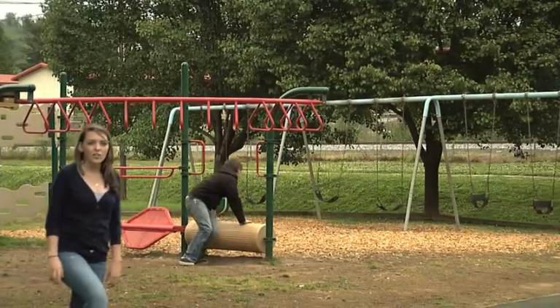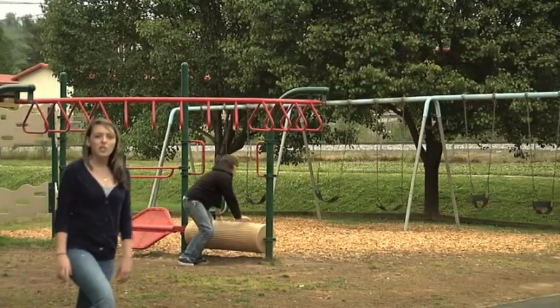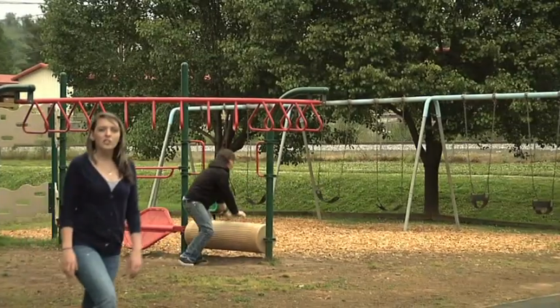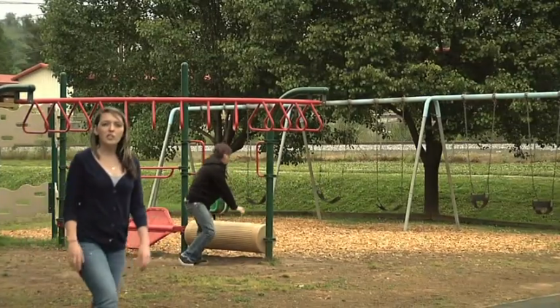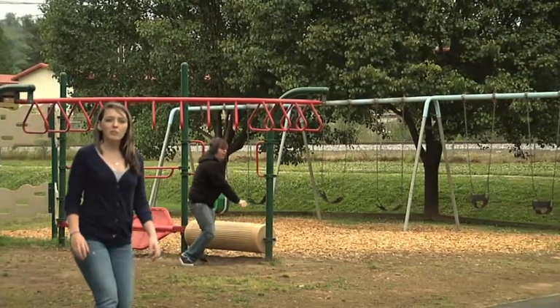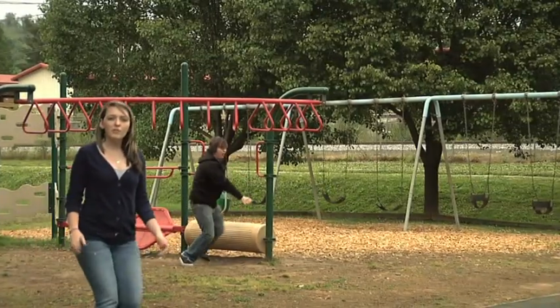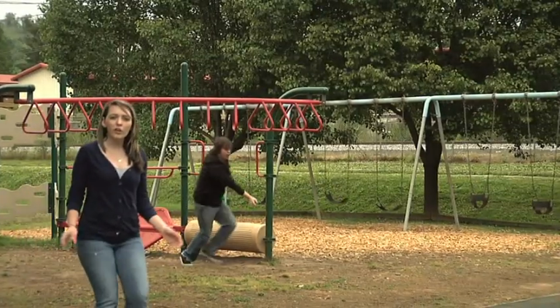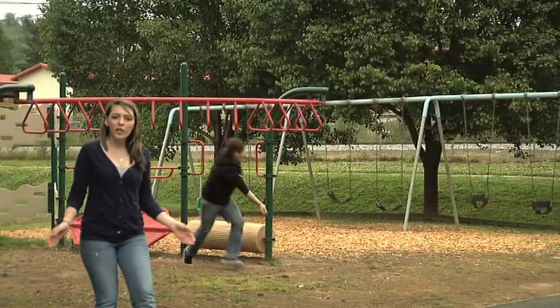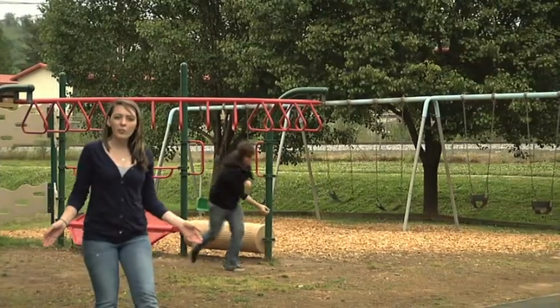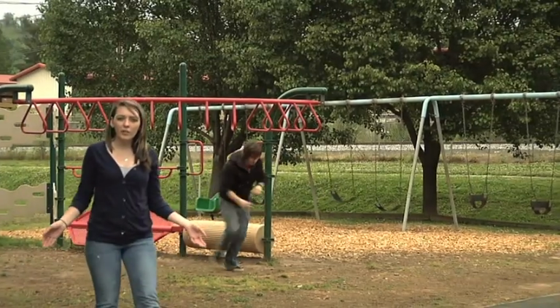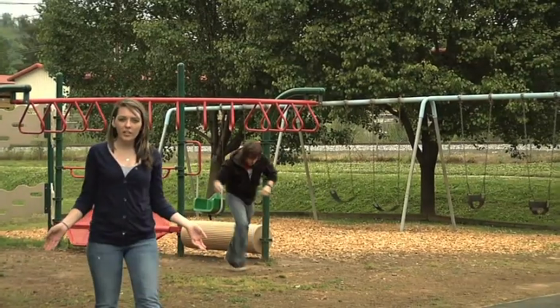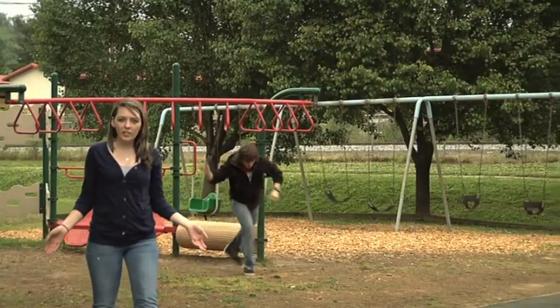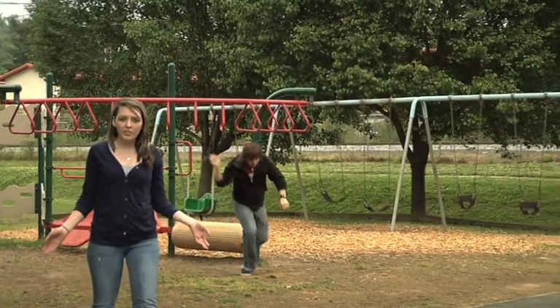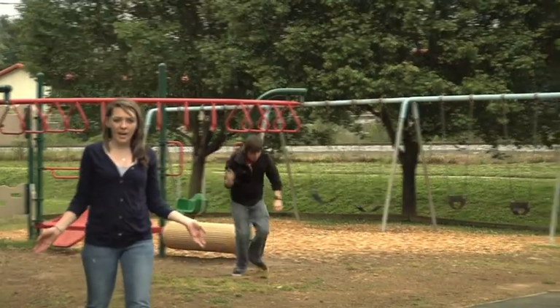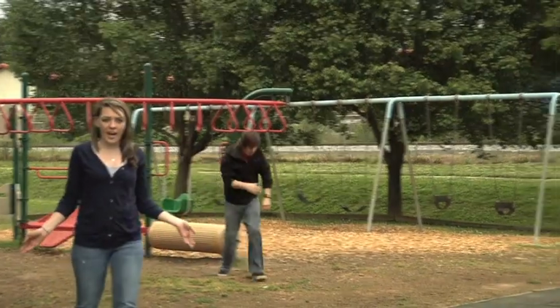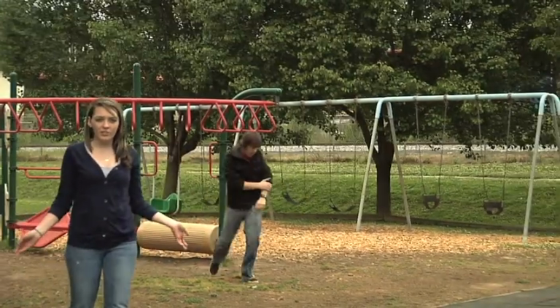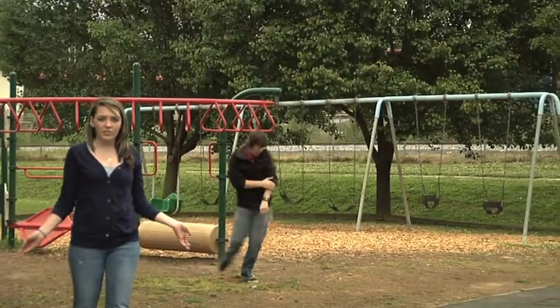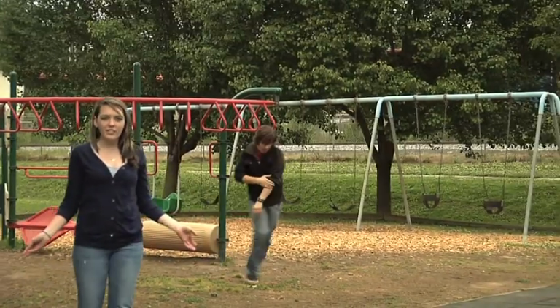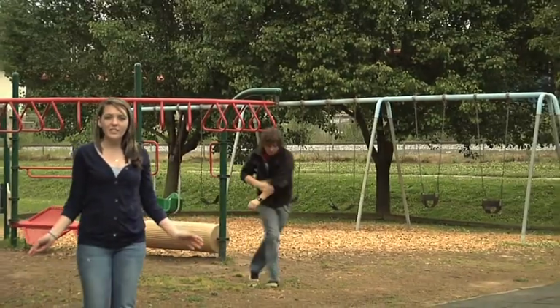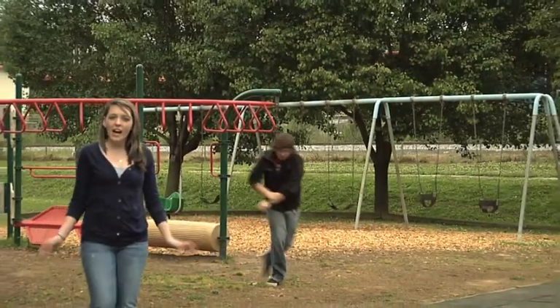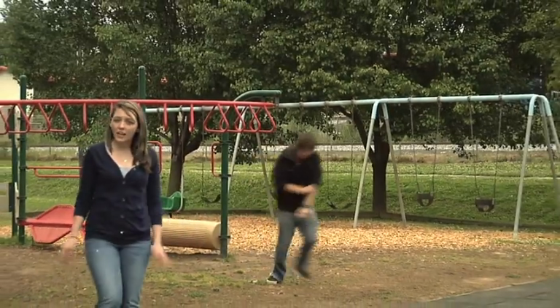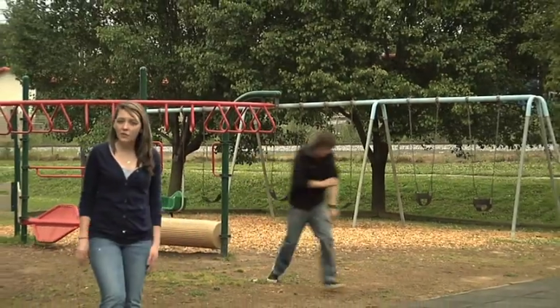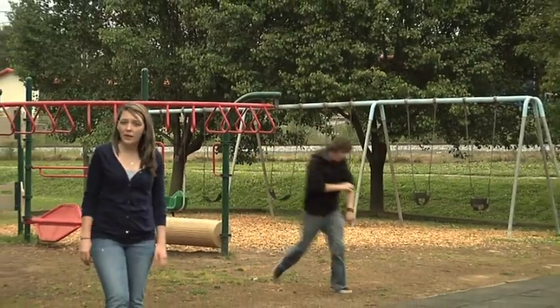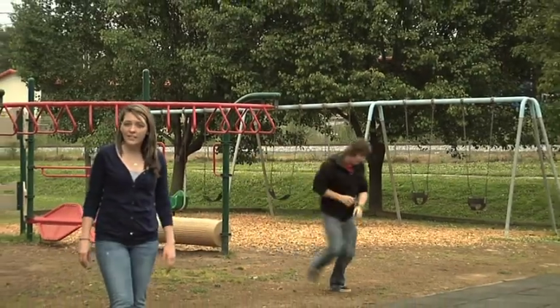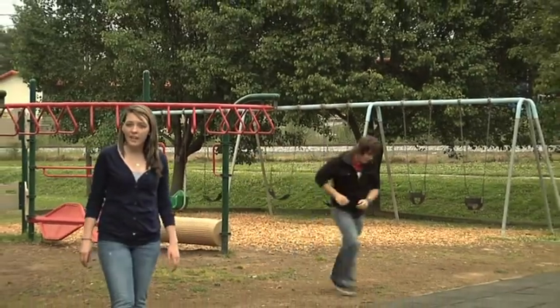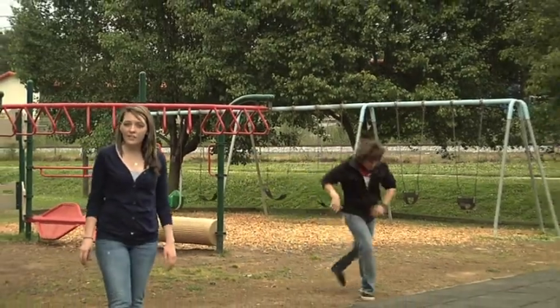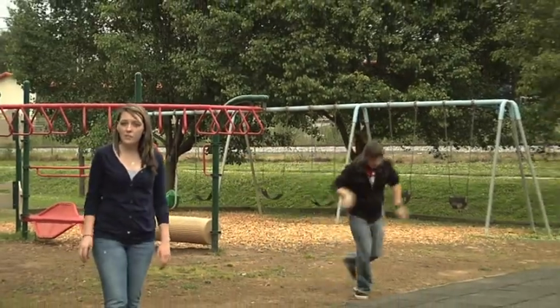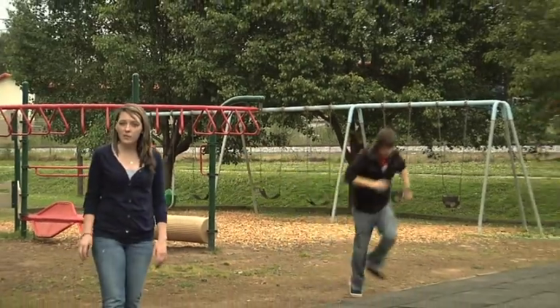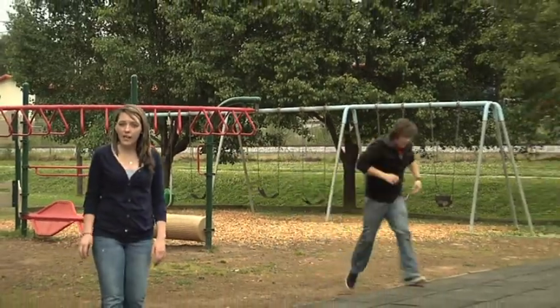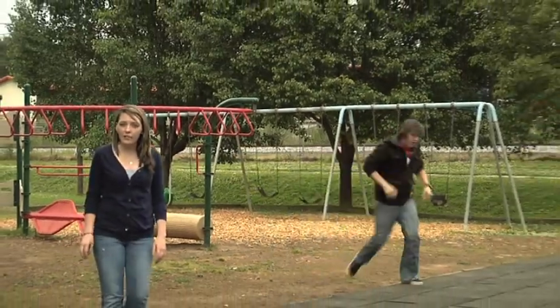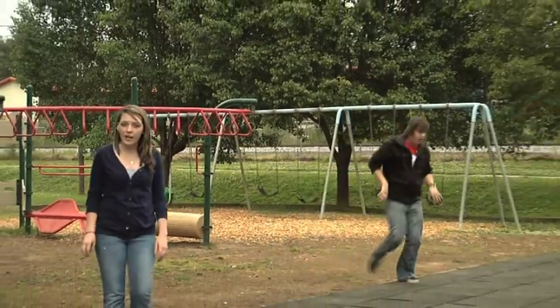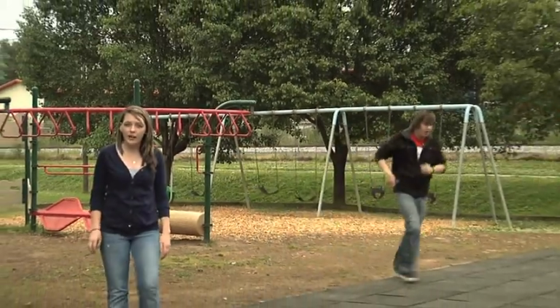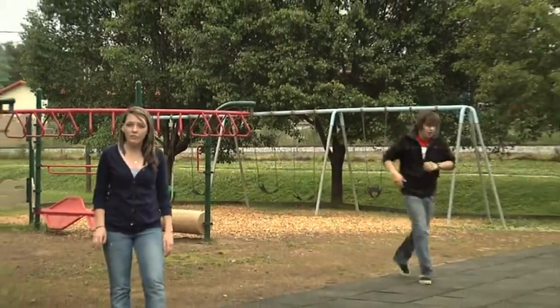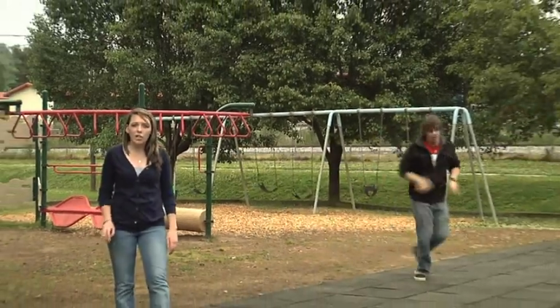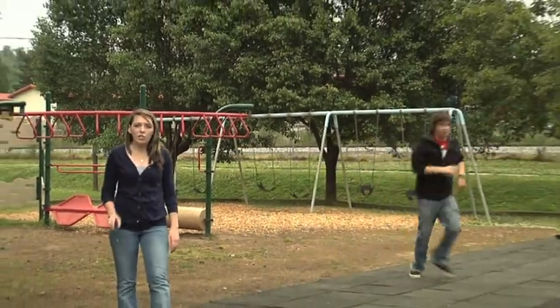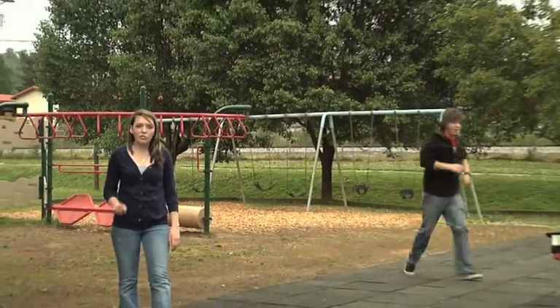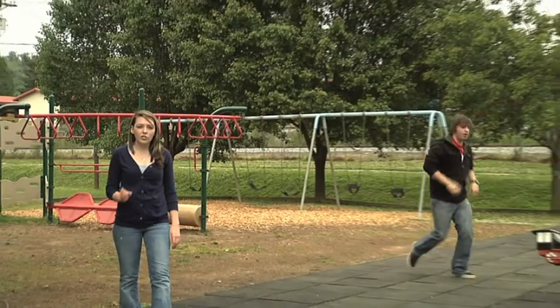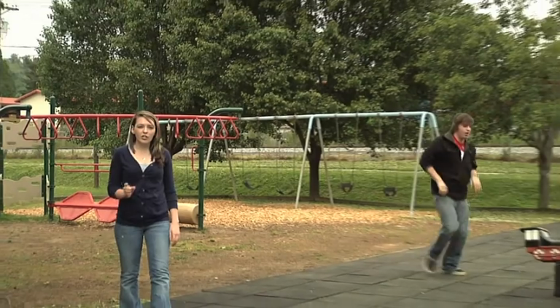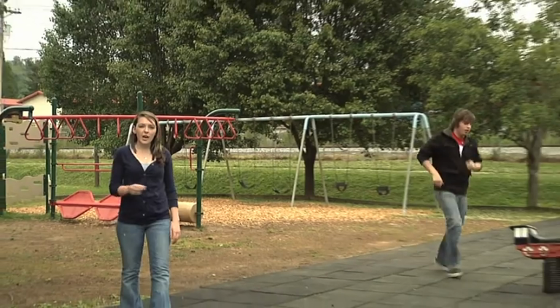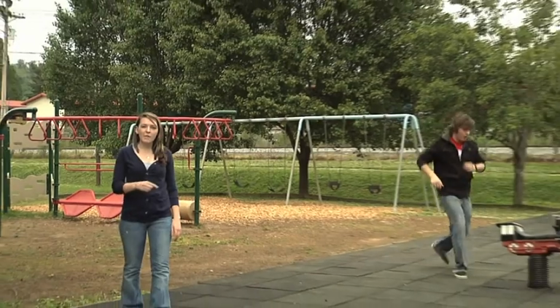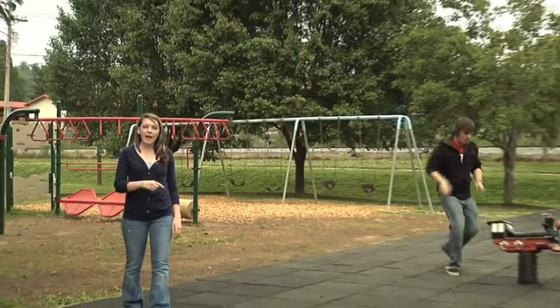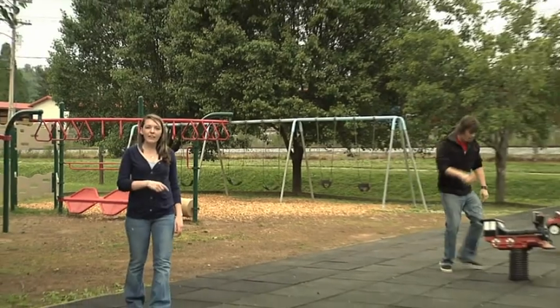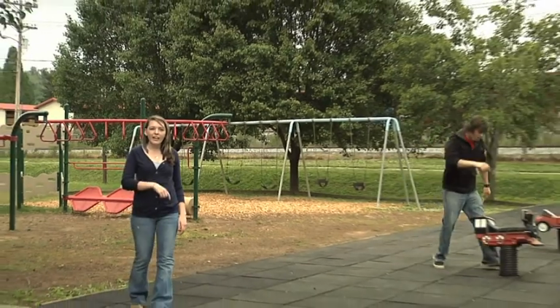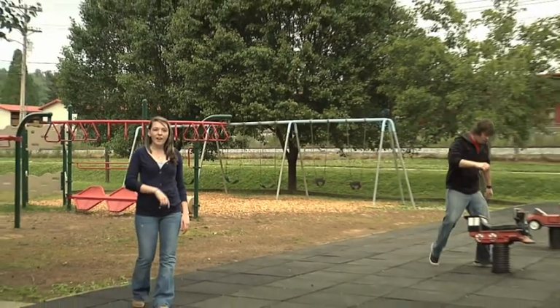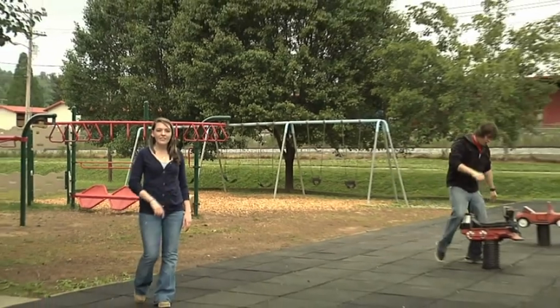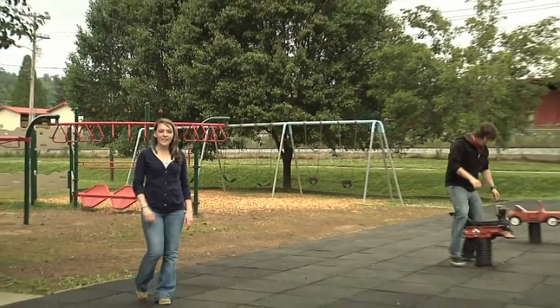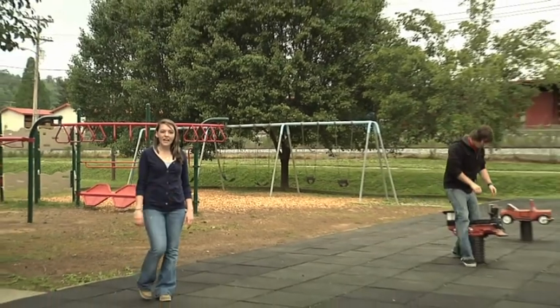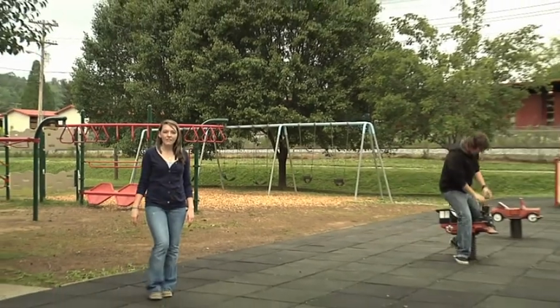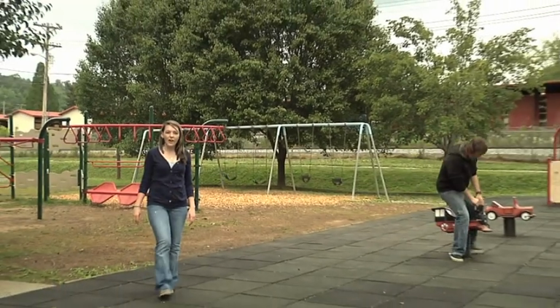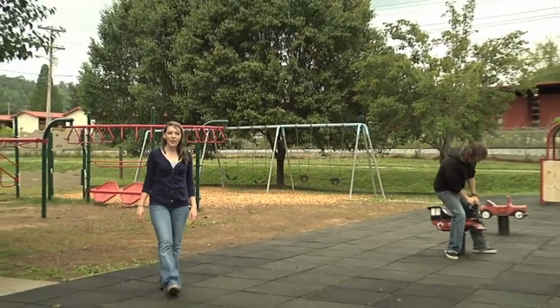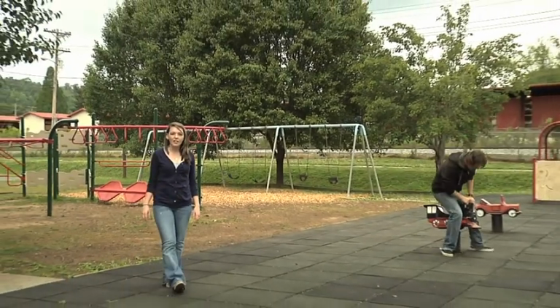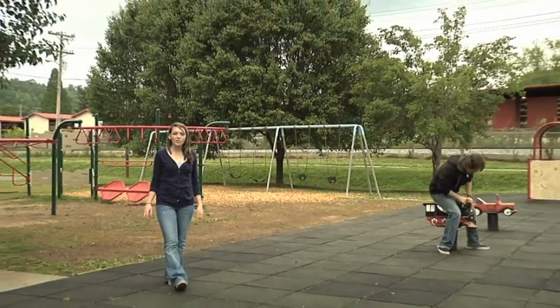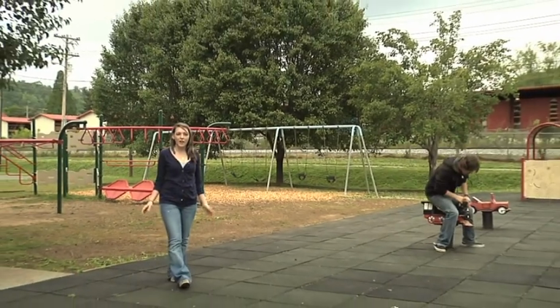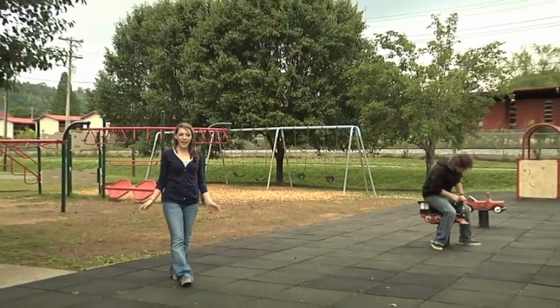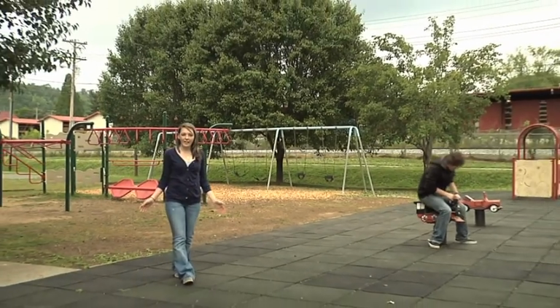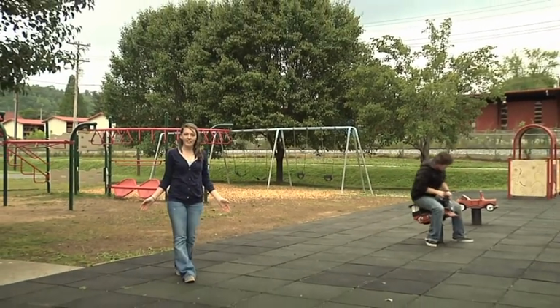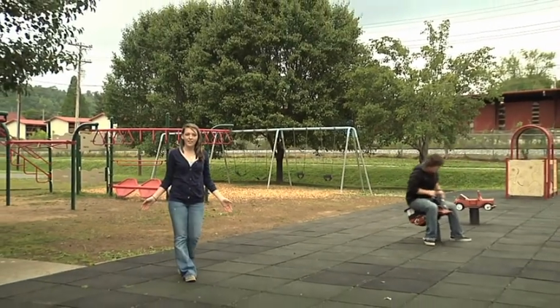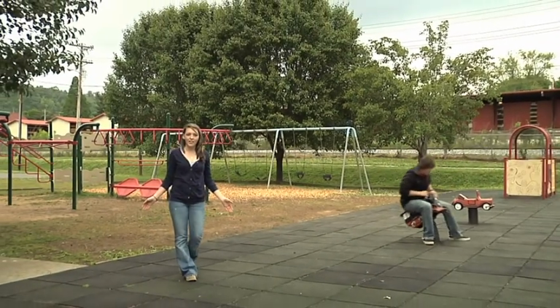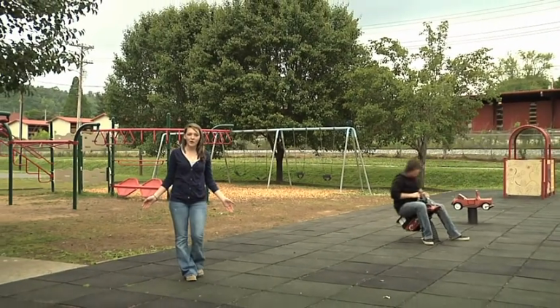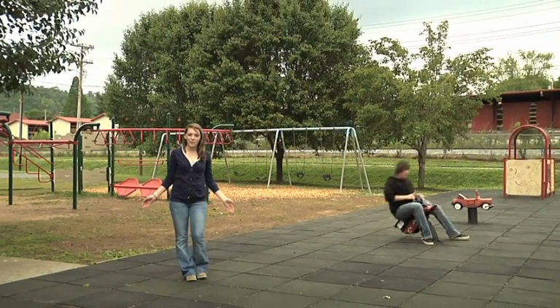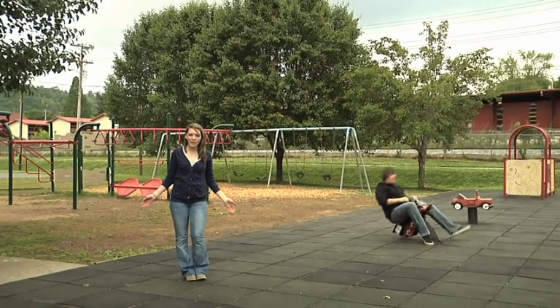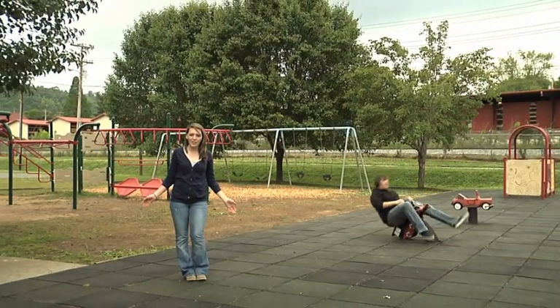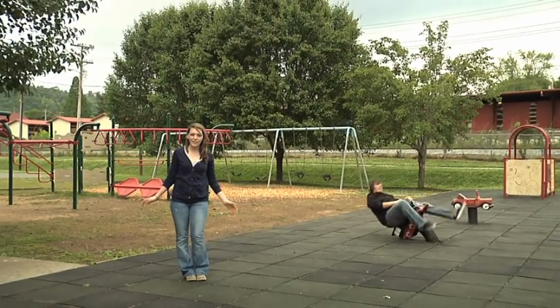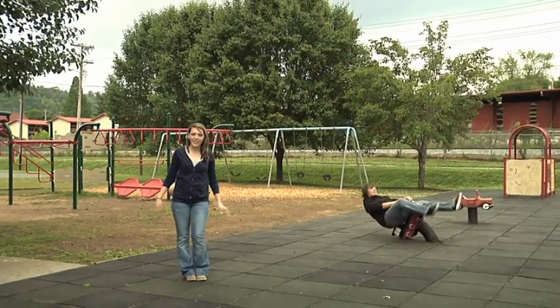So before you bring your child to the Tyler Wayne Davis playground, you should come out and have a day of fun trying out the equipment yourself.